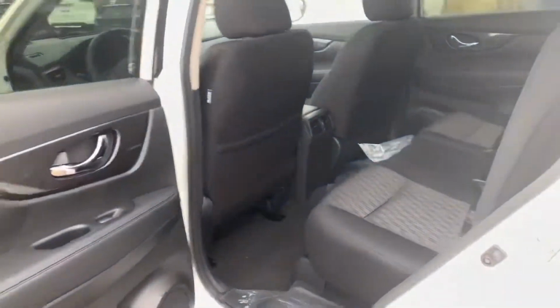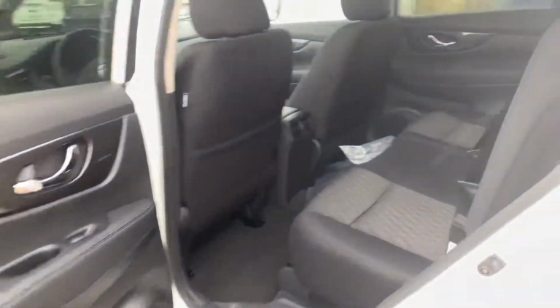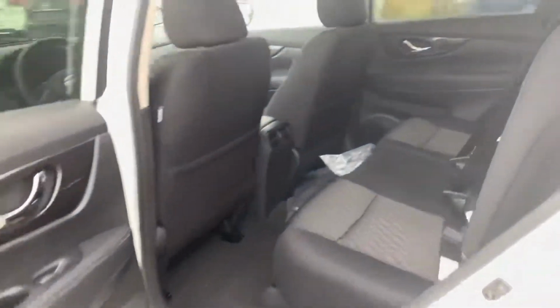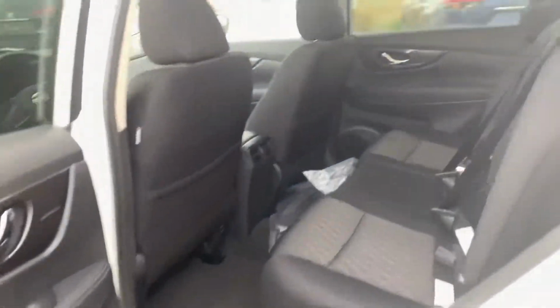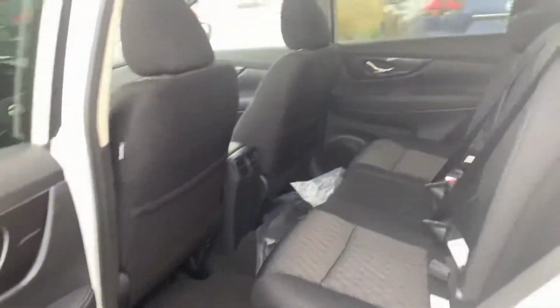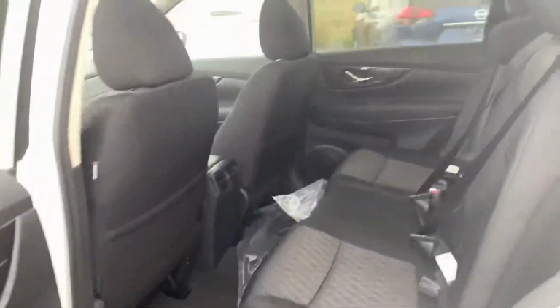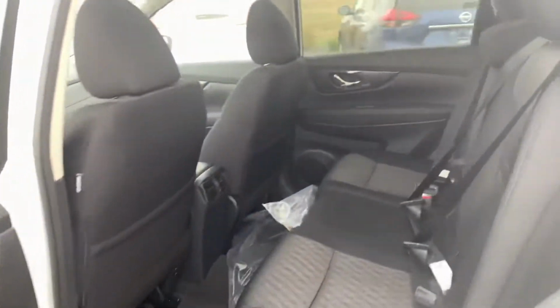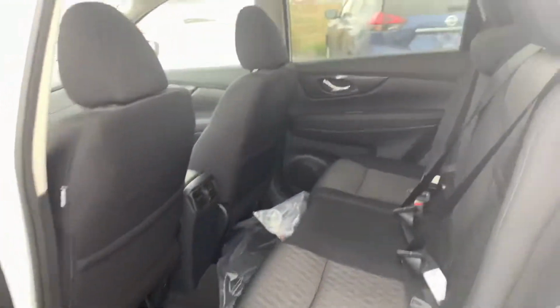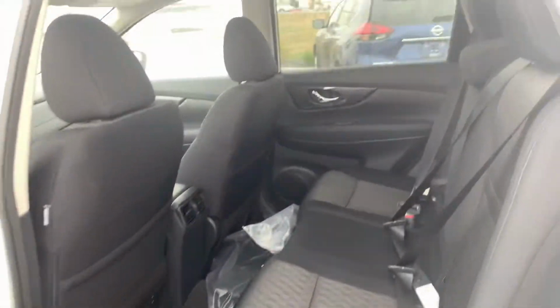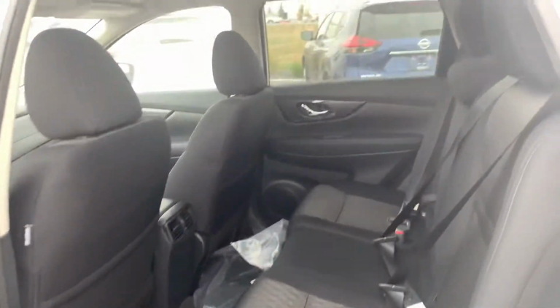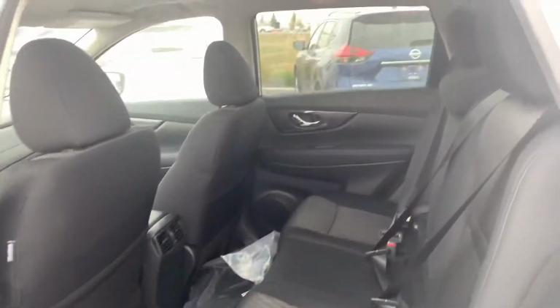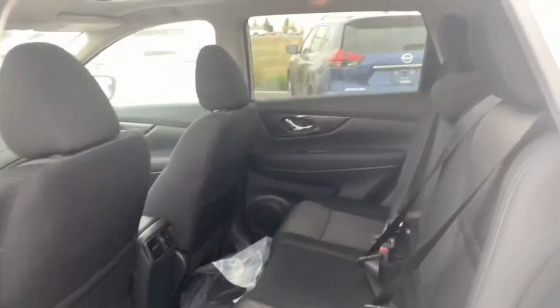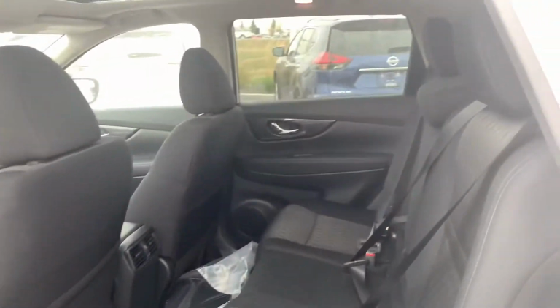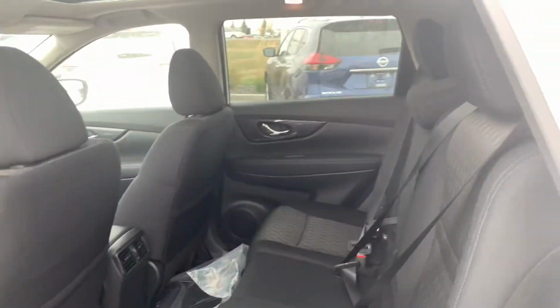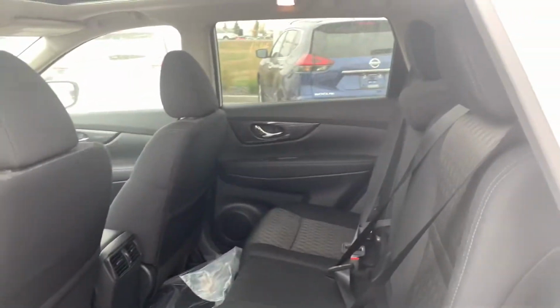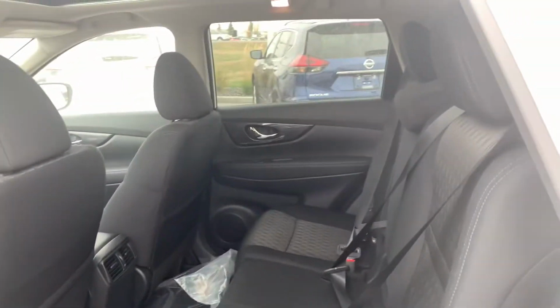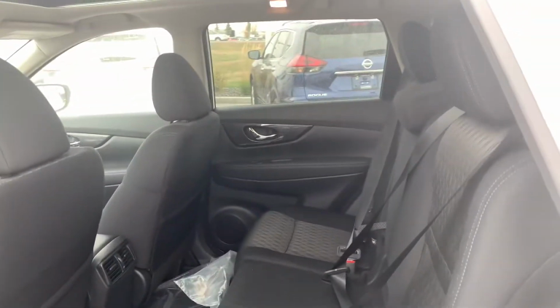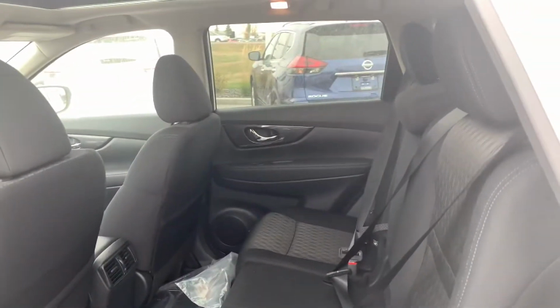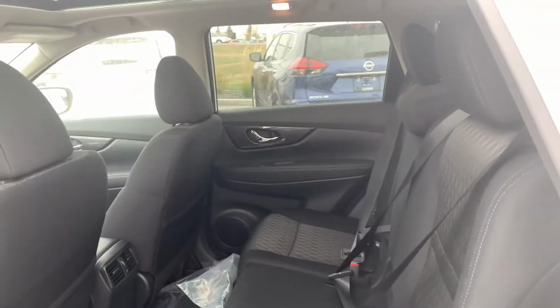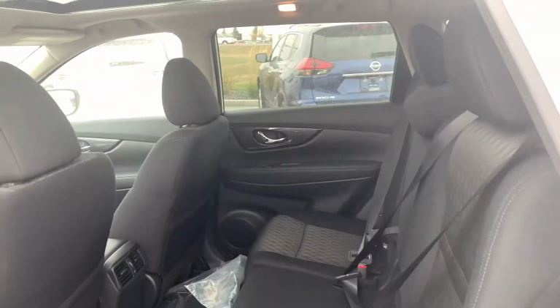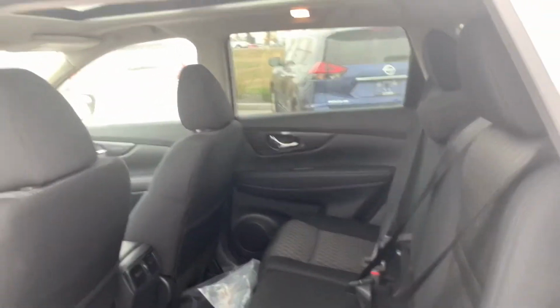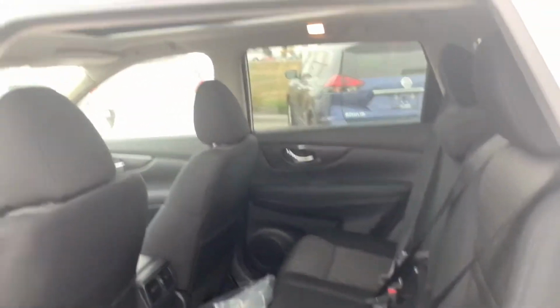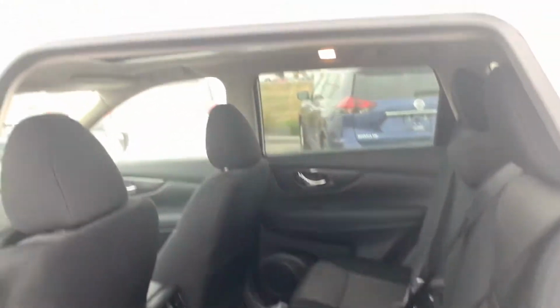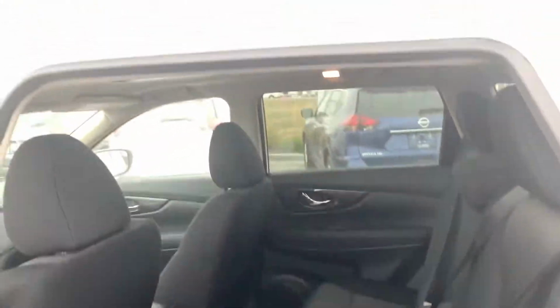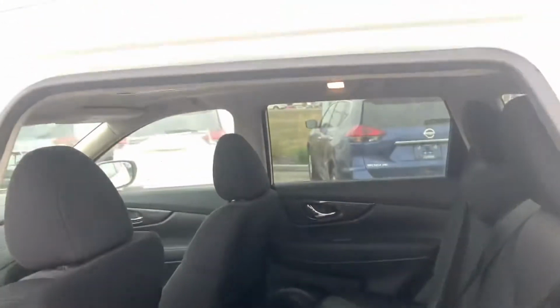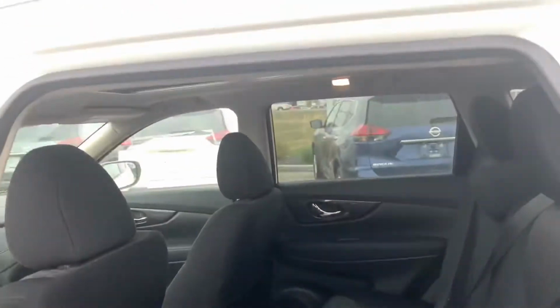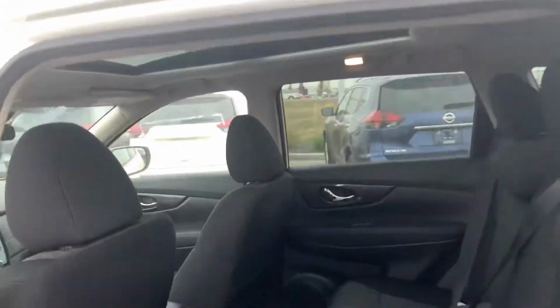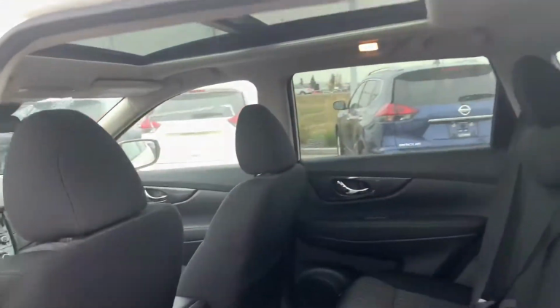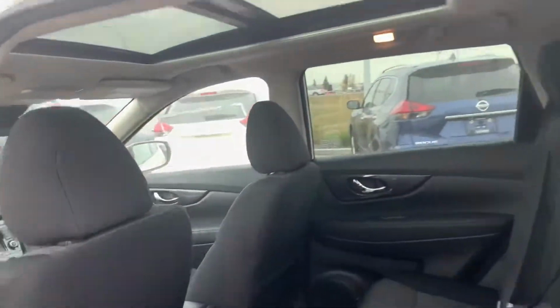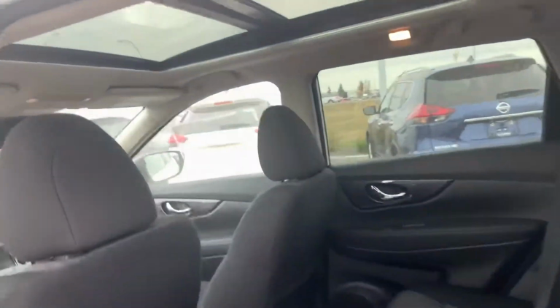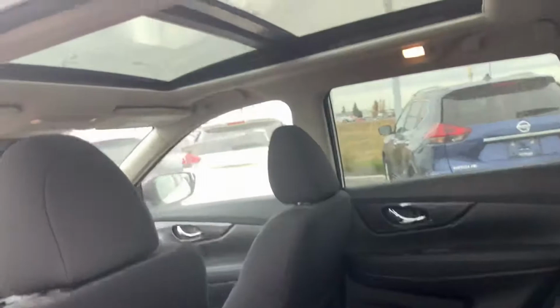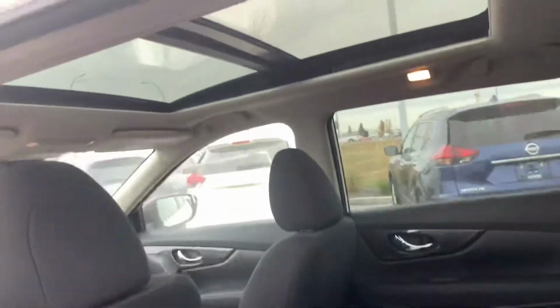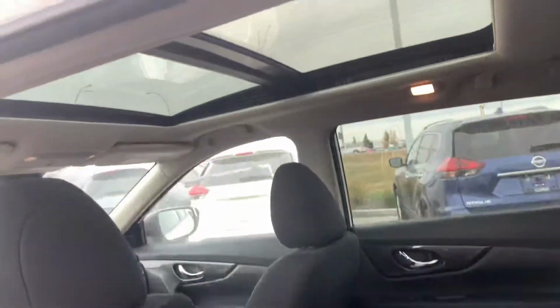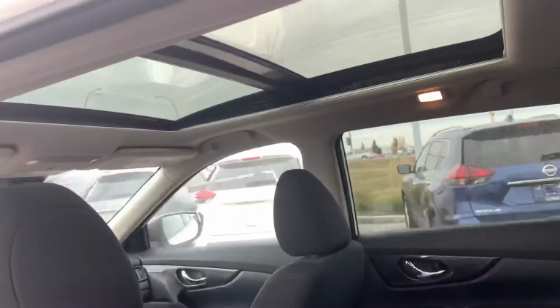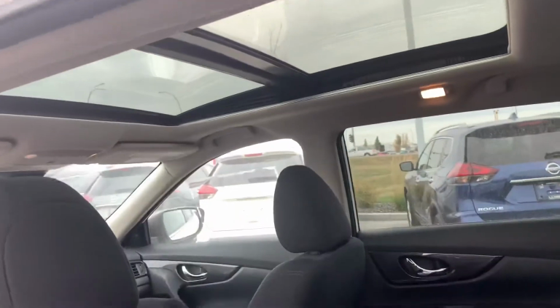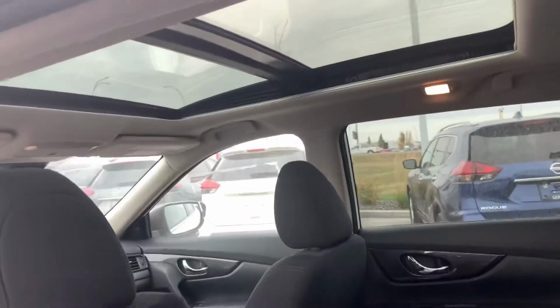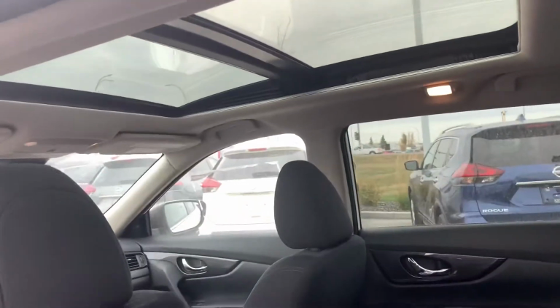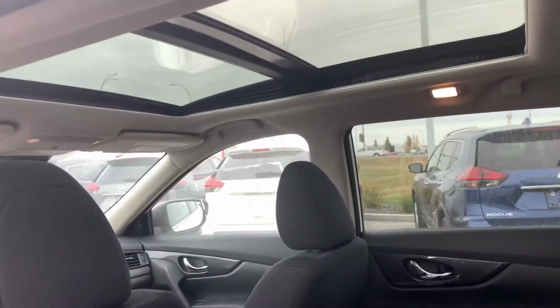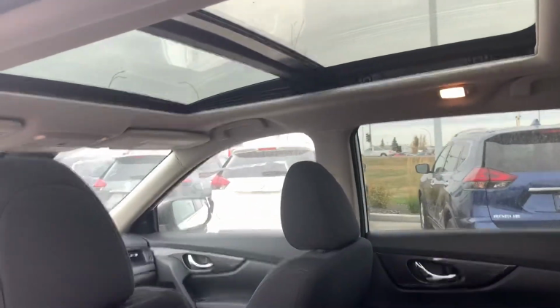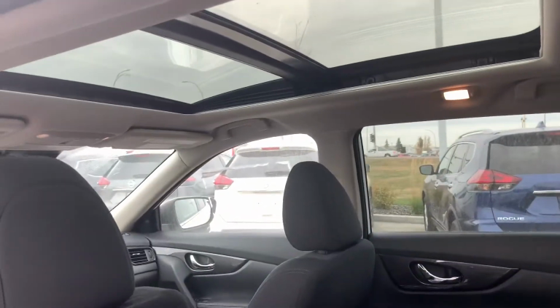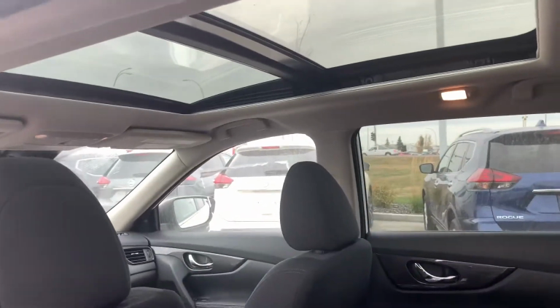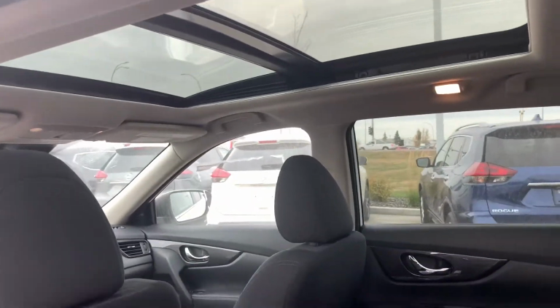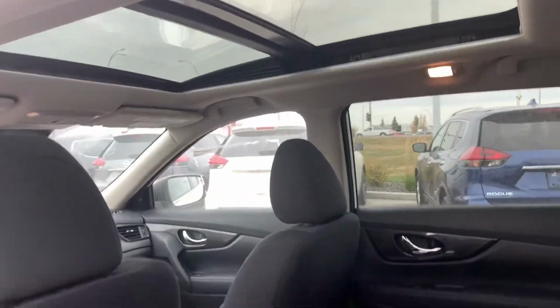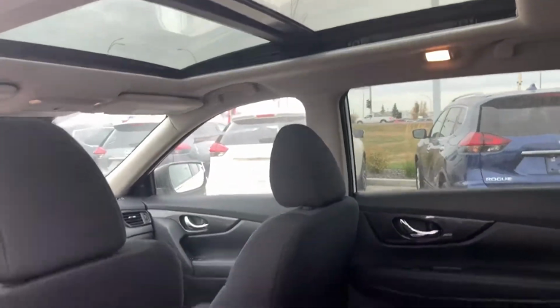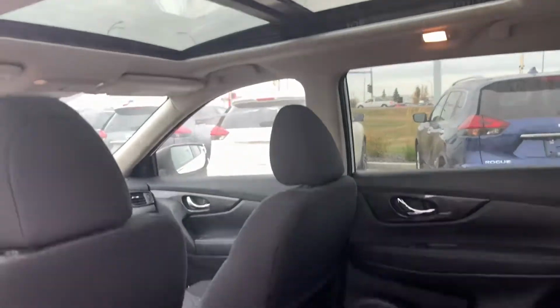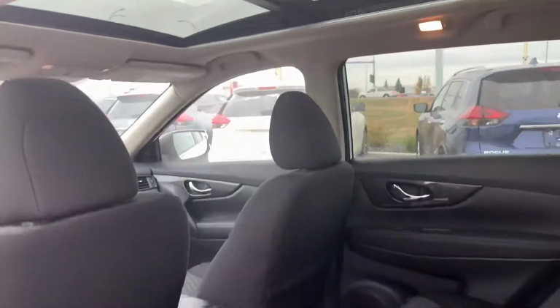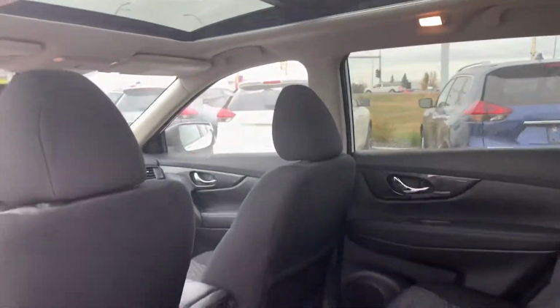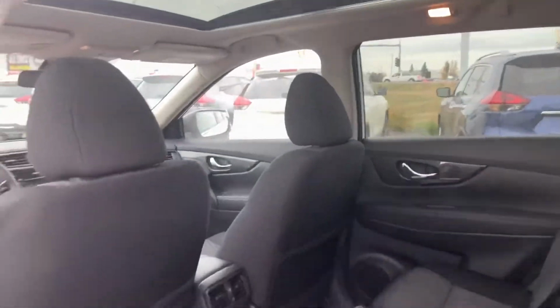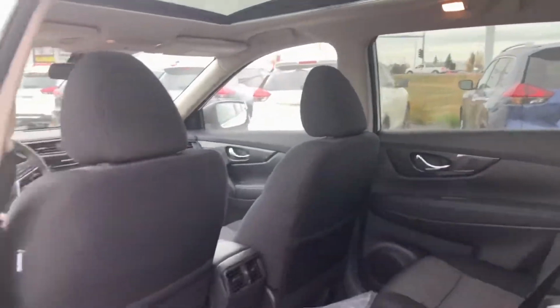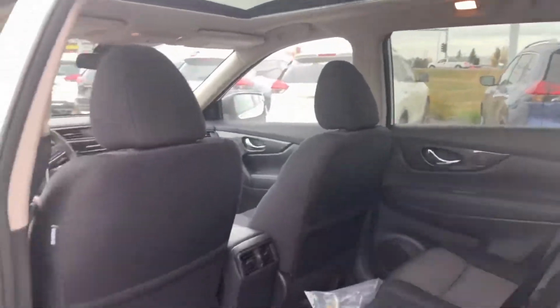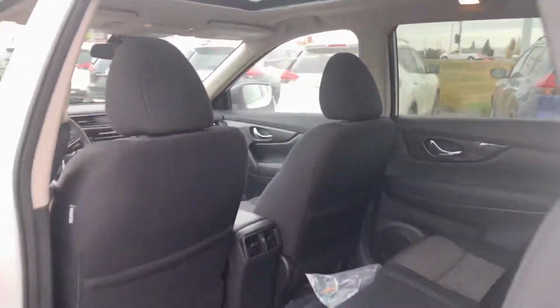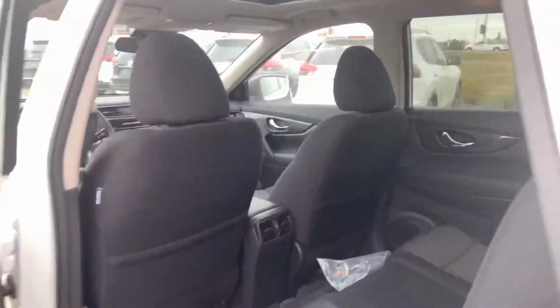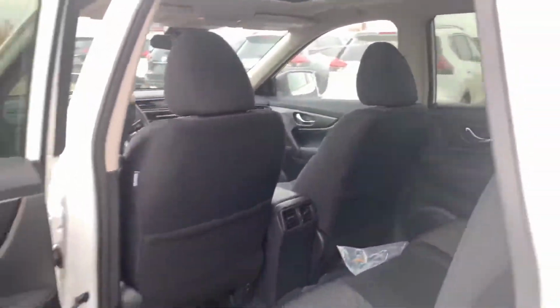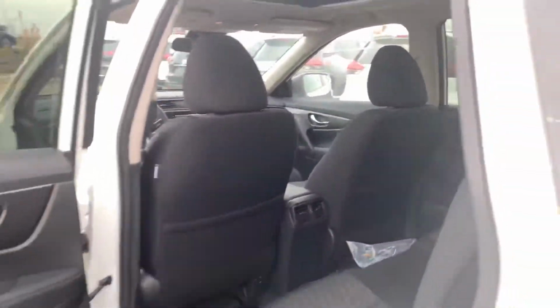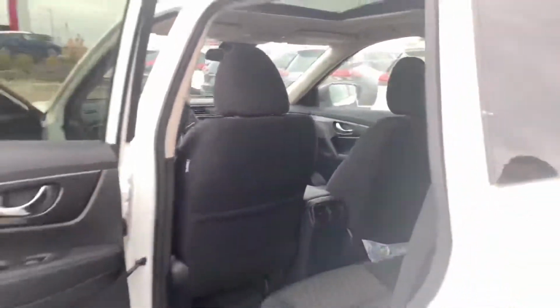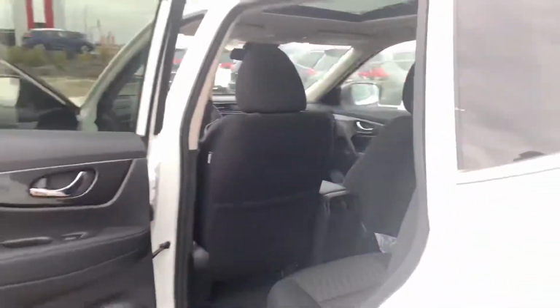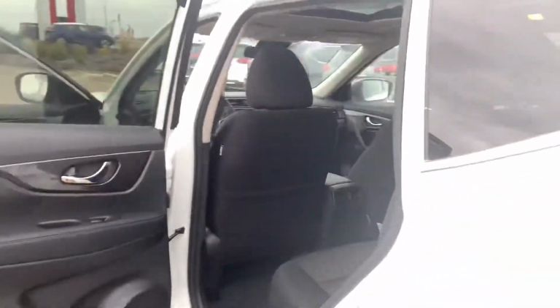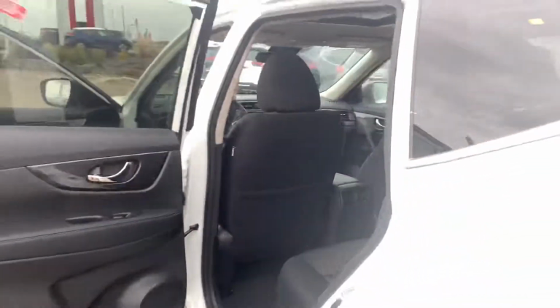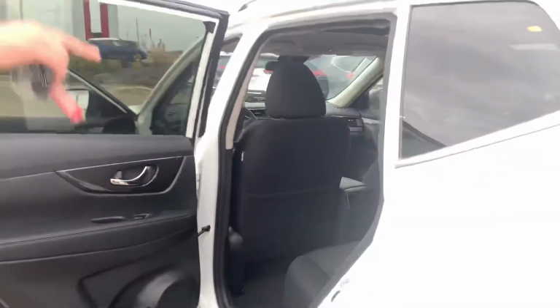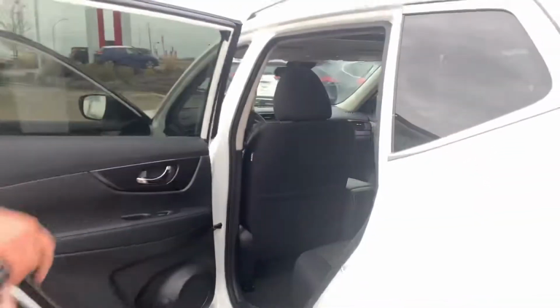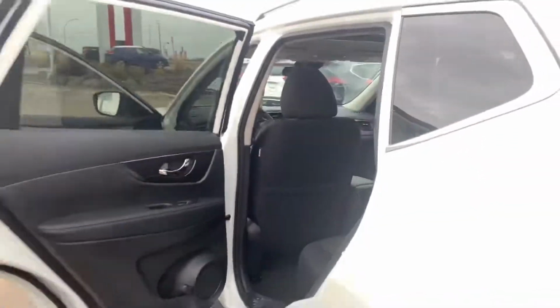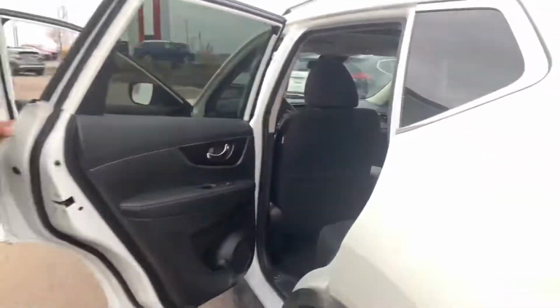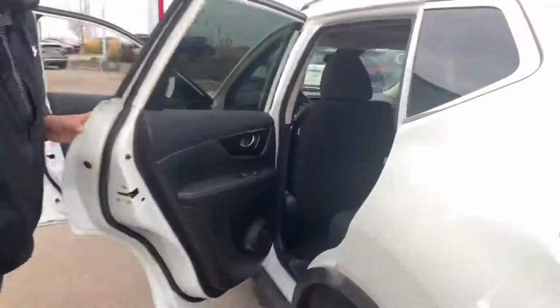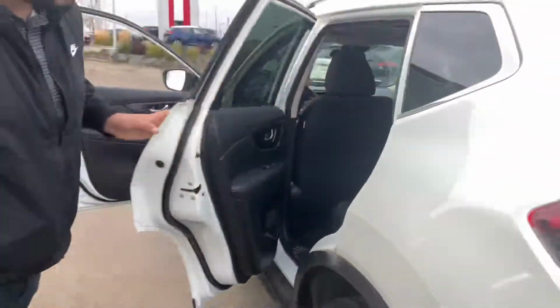In the back, when you look up you get that nice big sunroof there going all the way back.